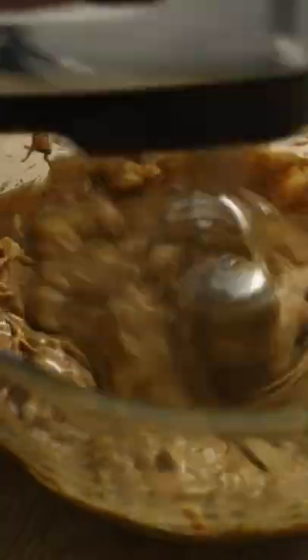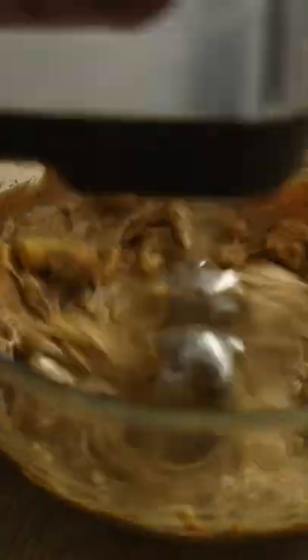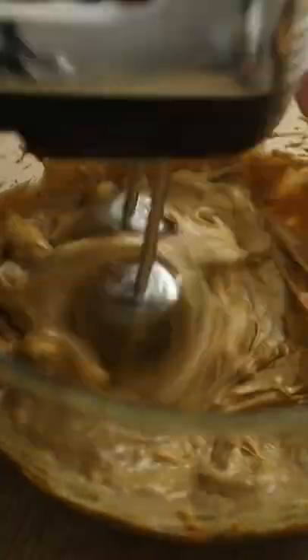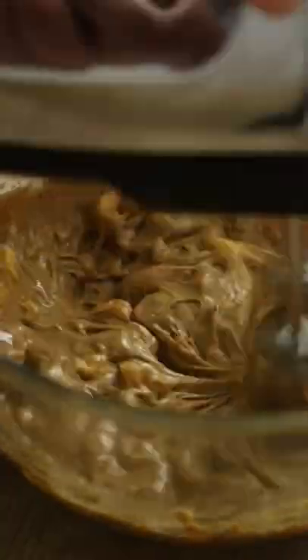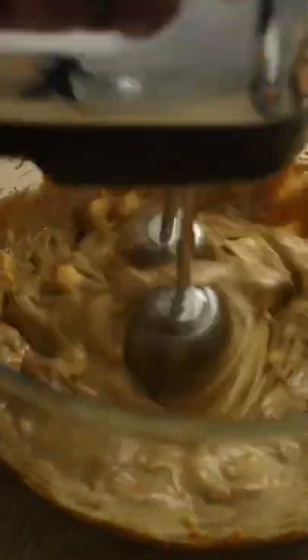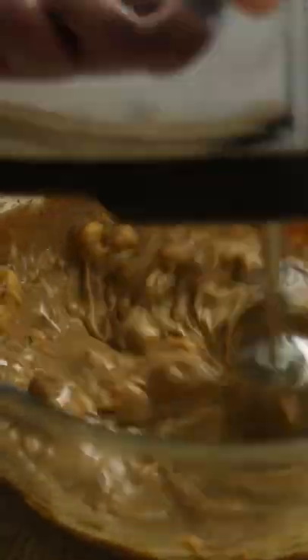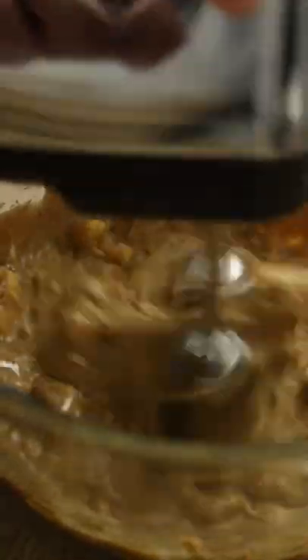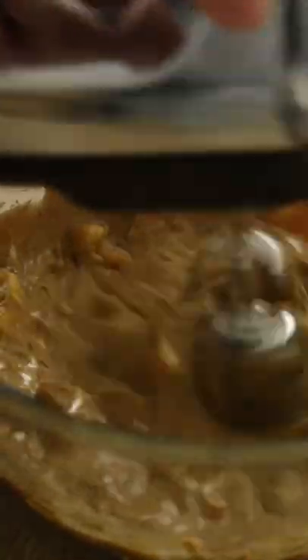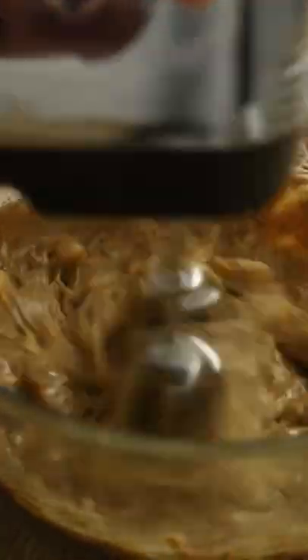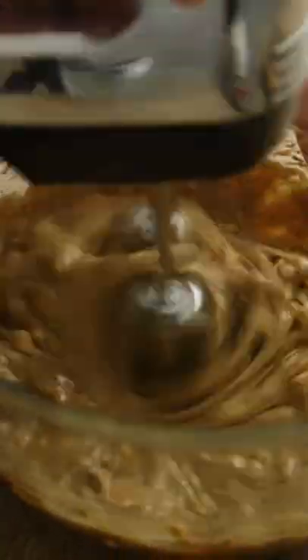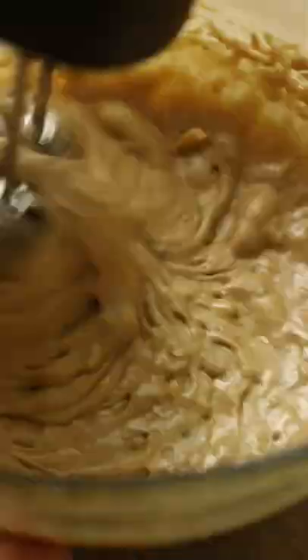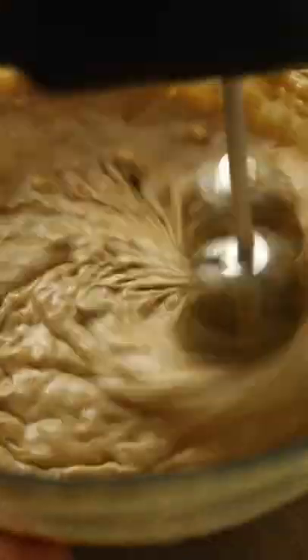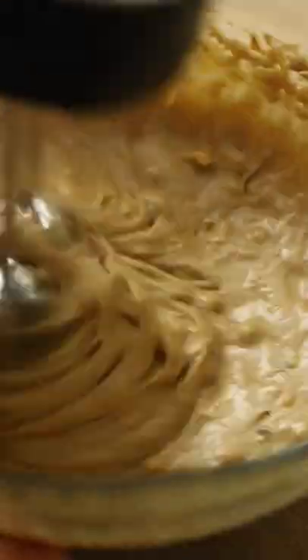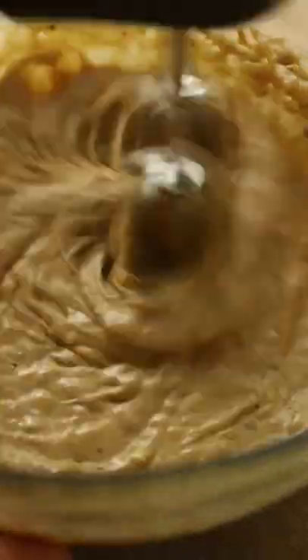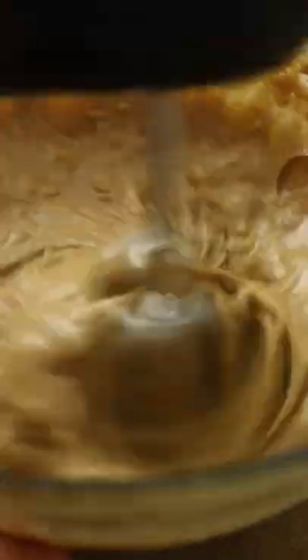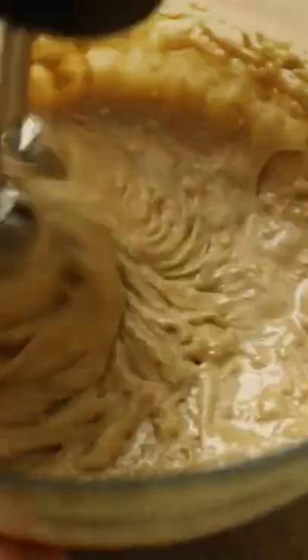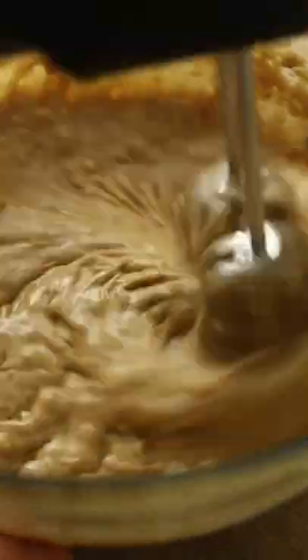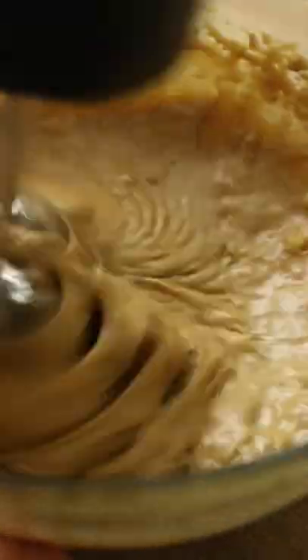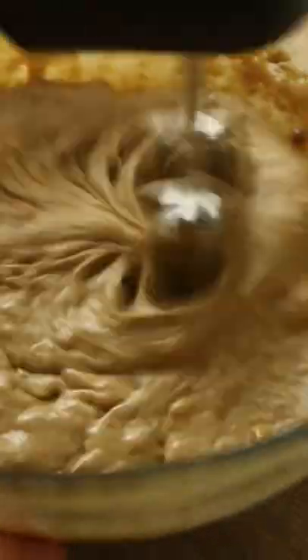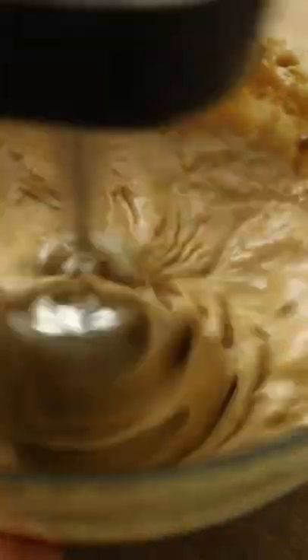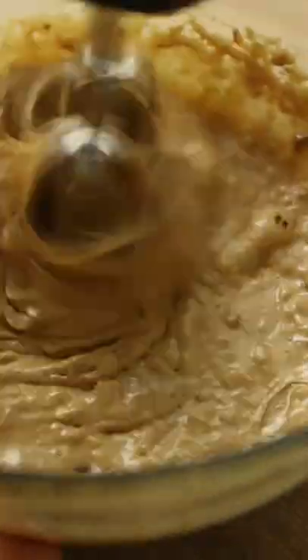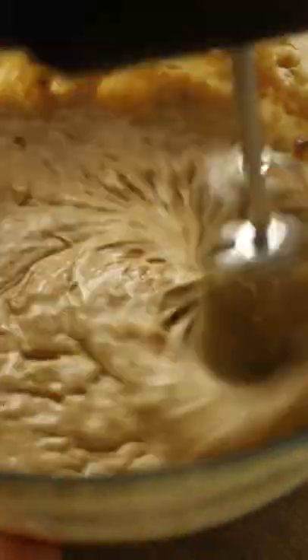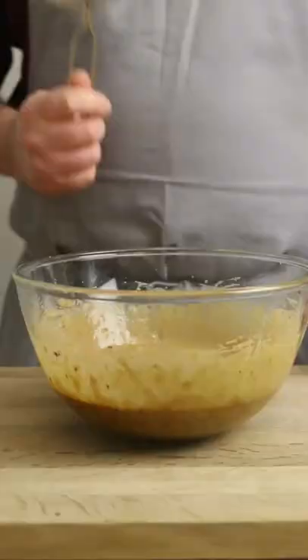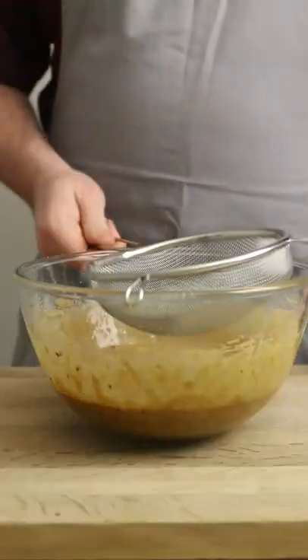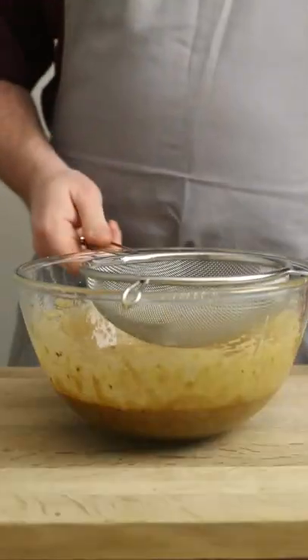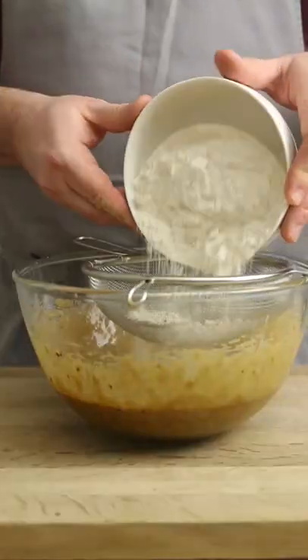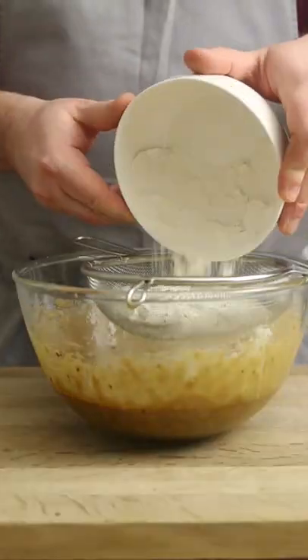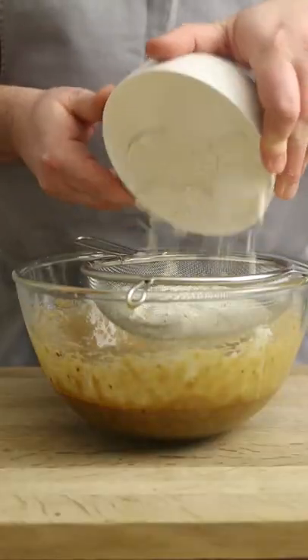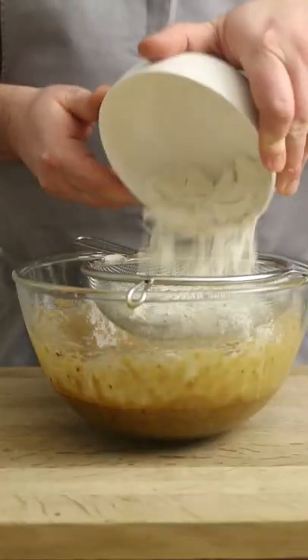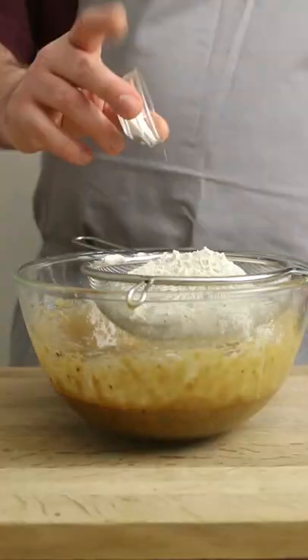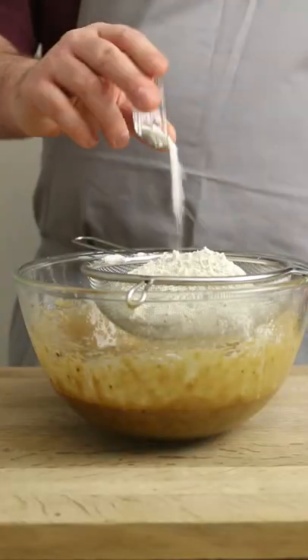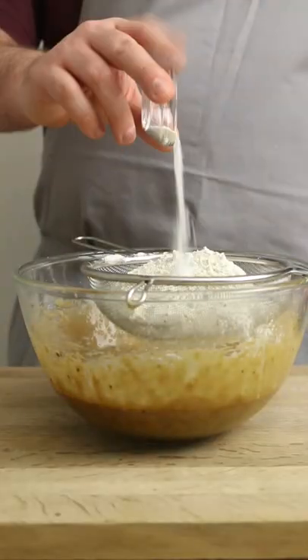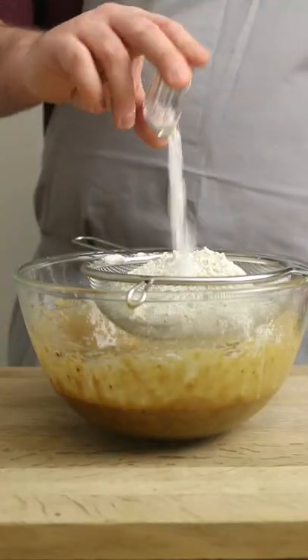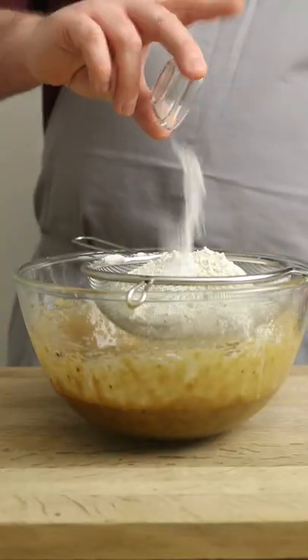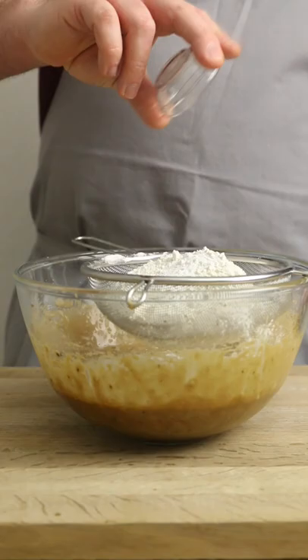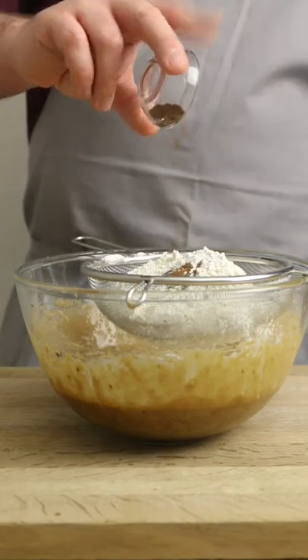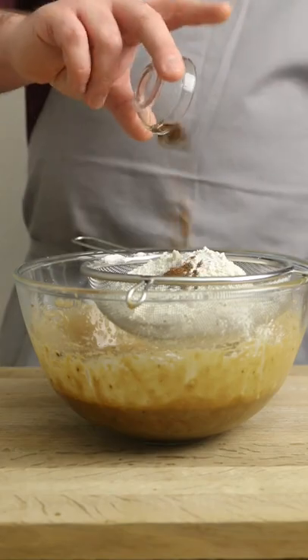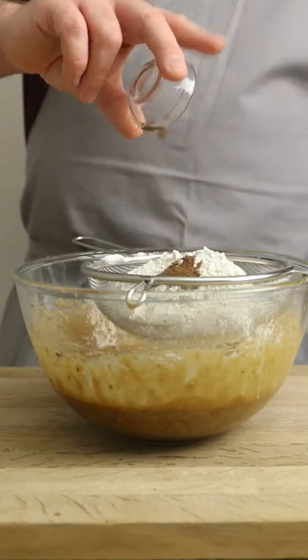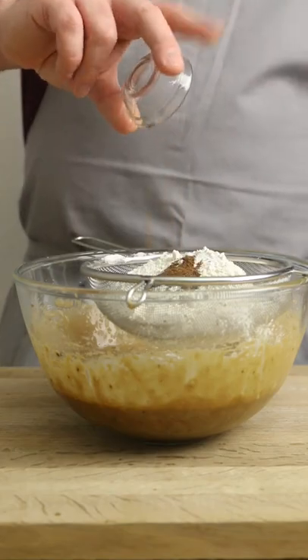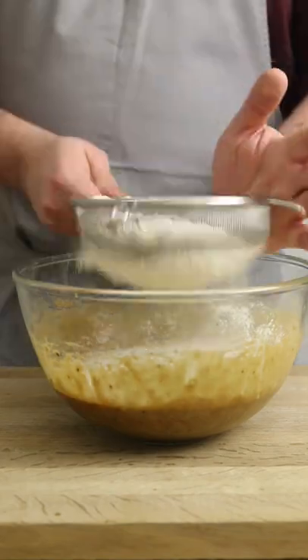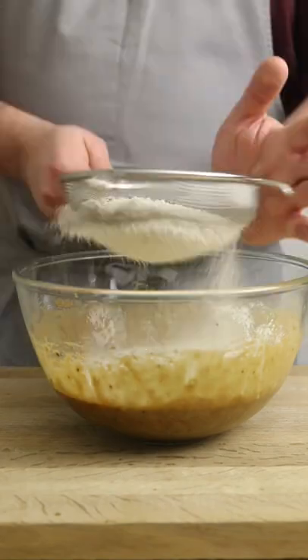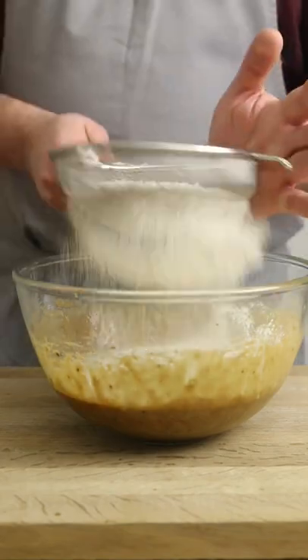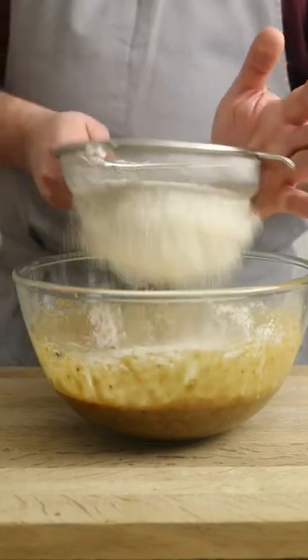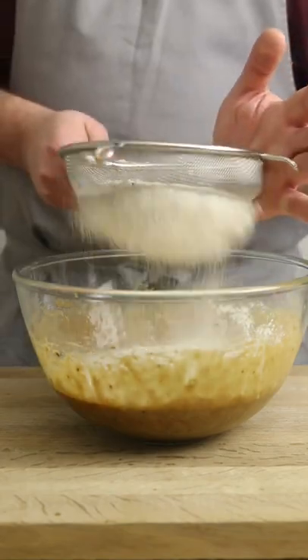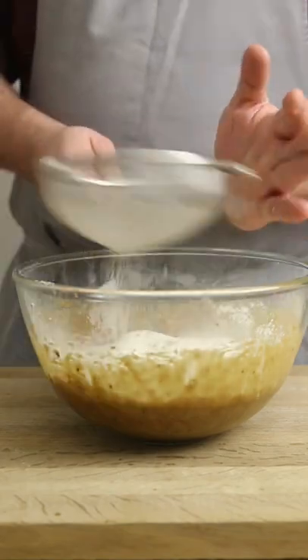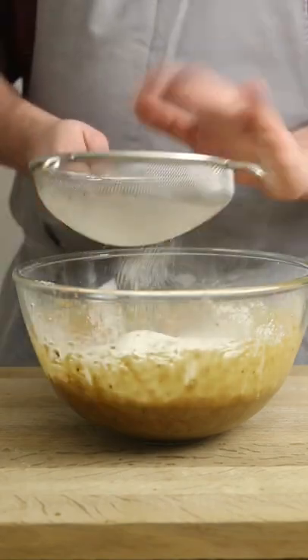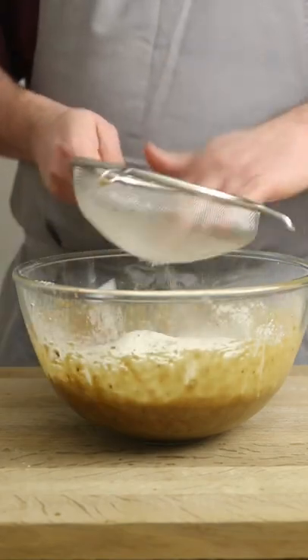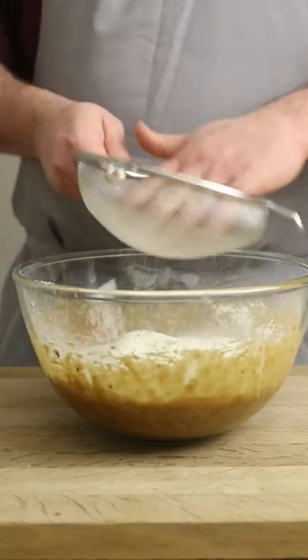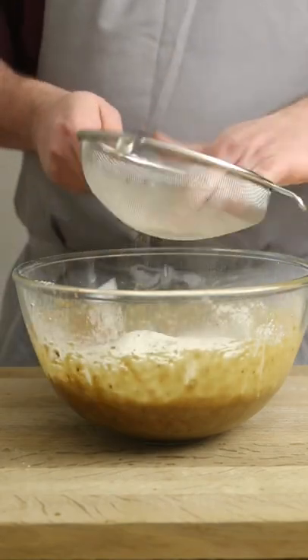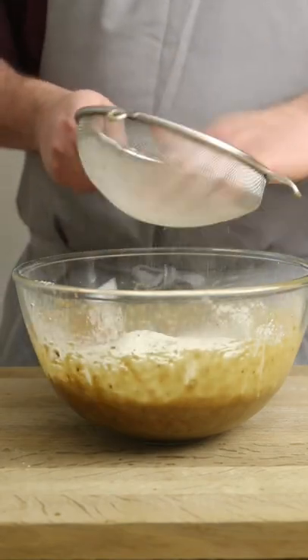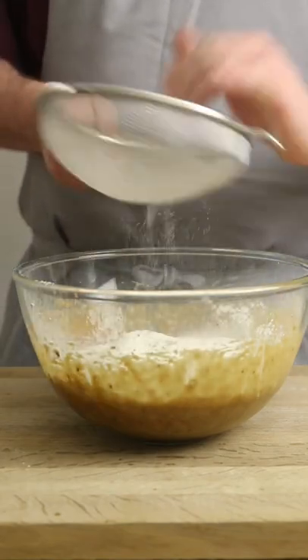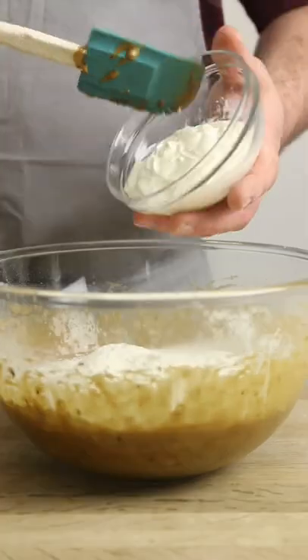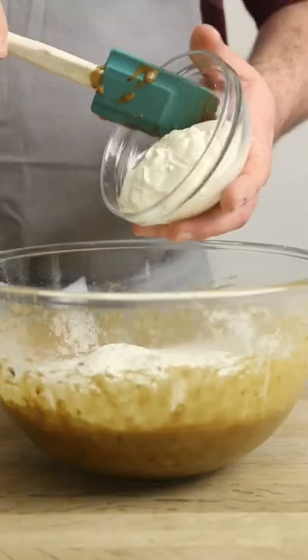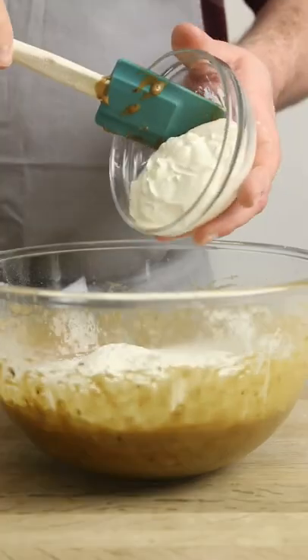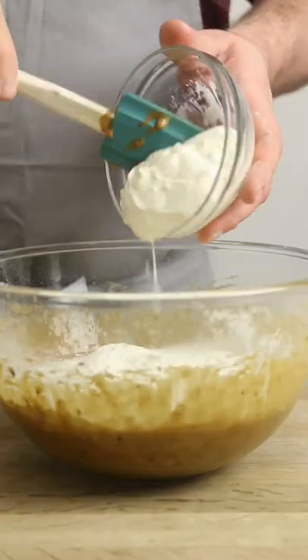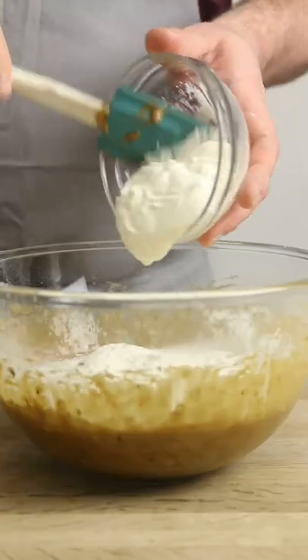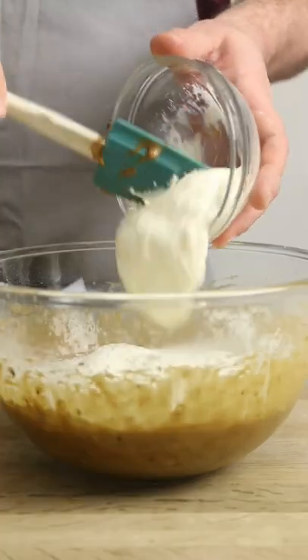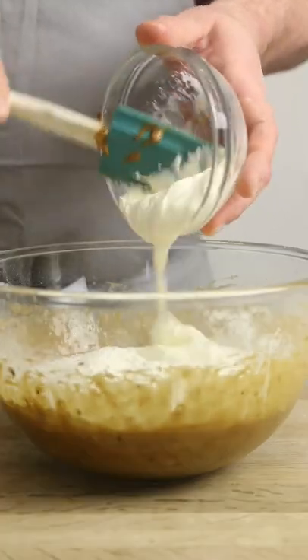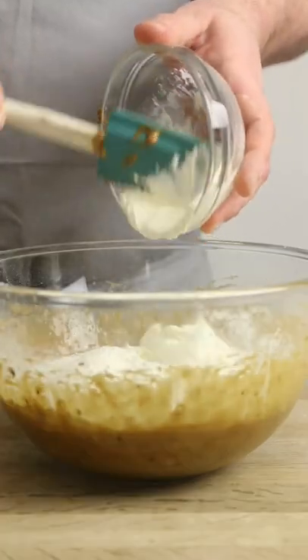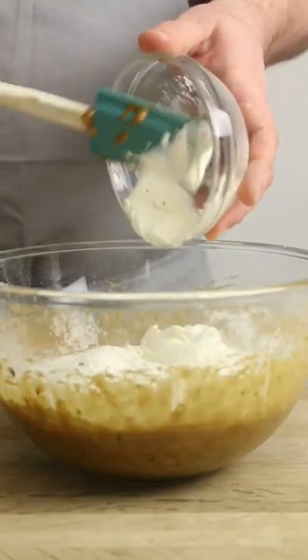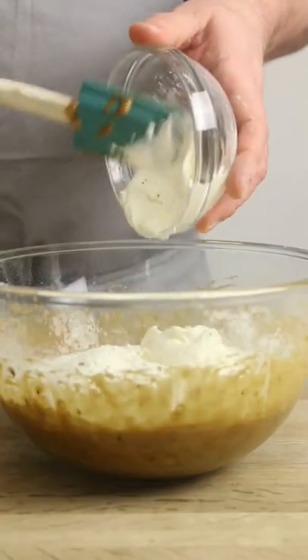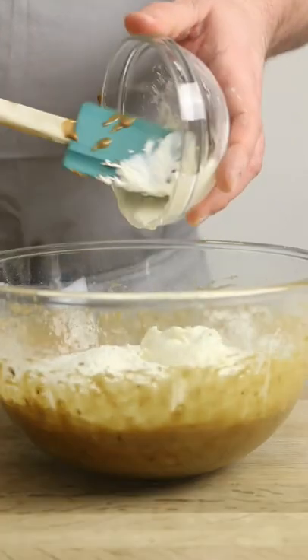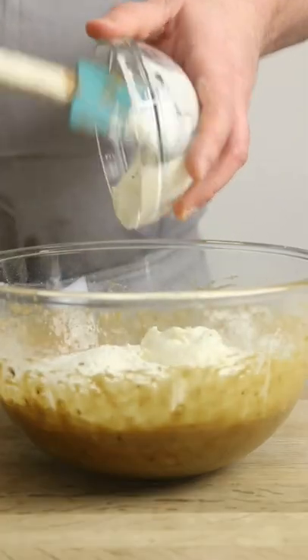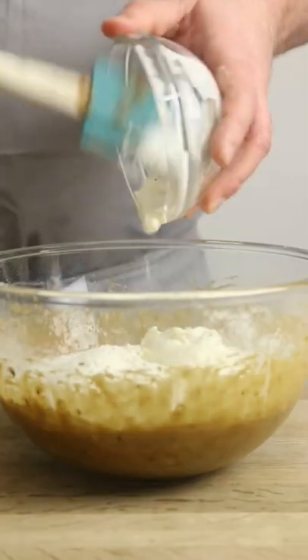Don't worry about it being smooth — we want a bit of texture, right? Flour, baking powder and cinnamon sifted into the bowl along with a decent scoop of sour cream.